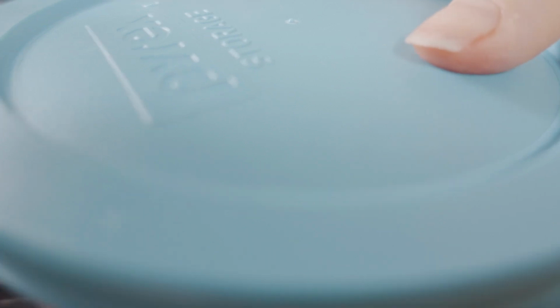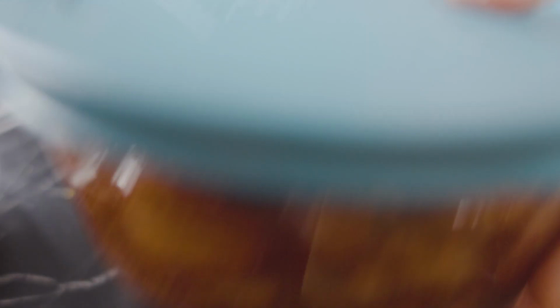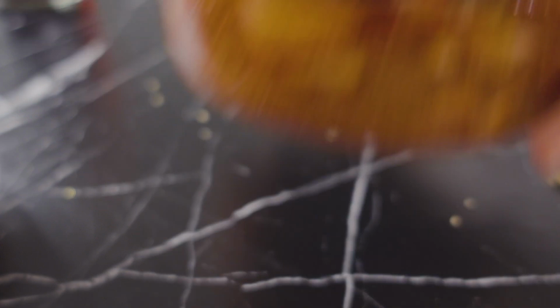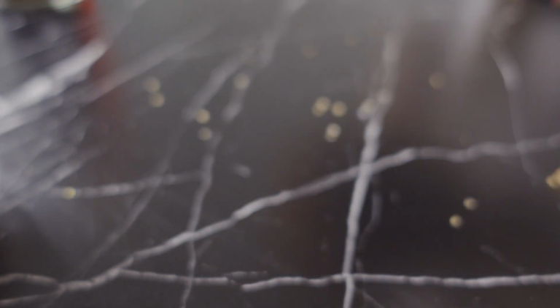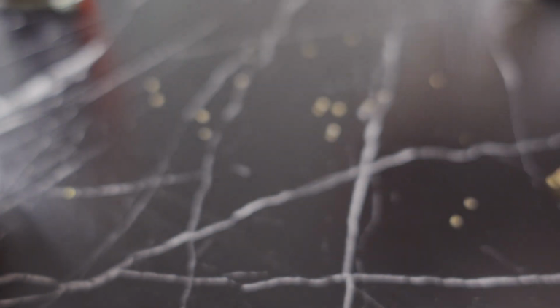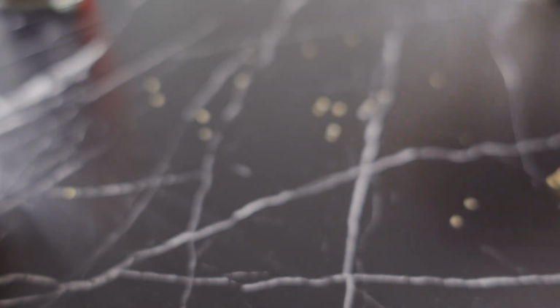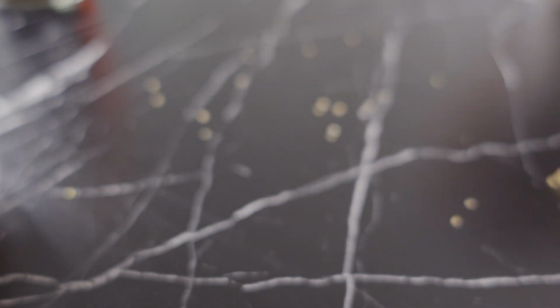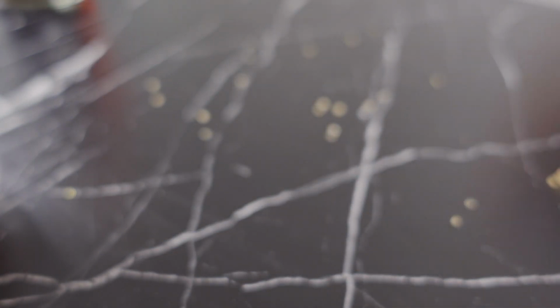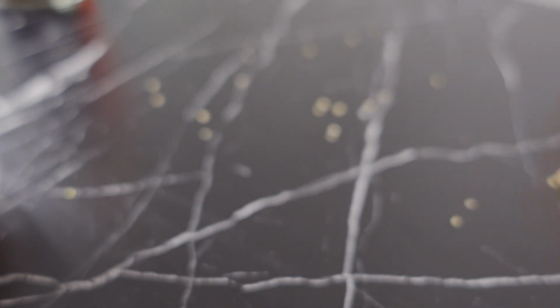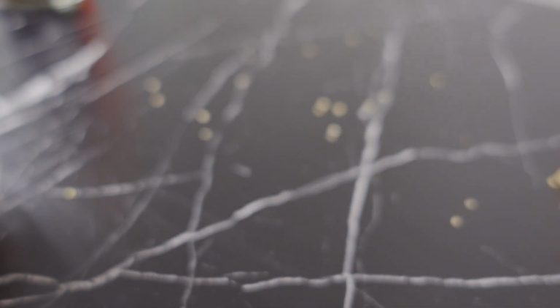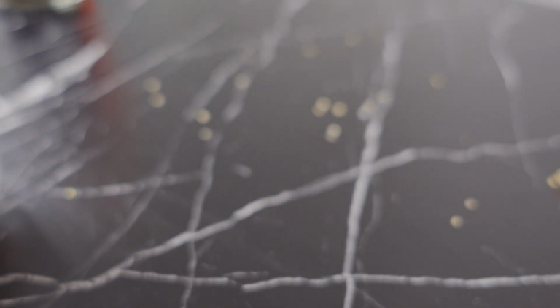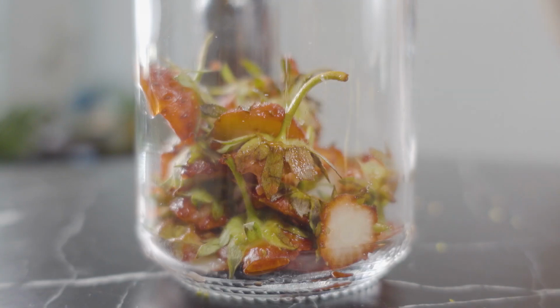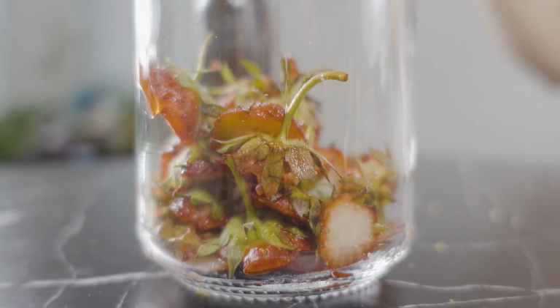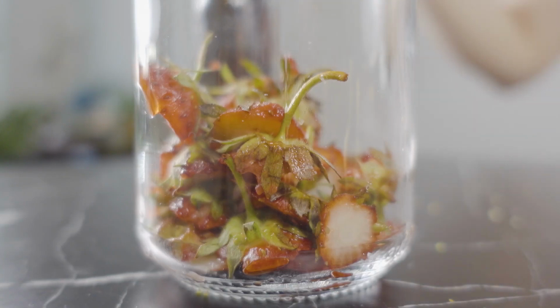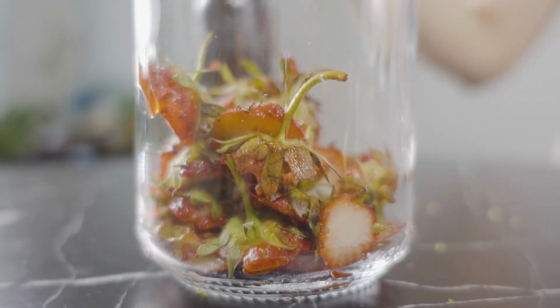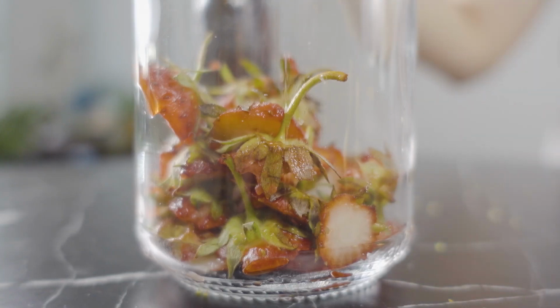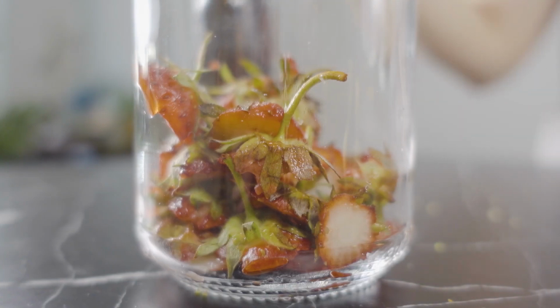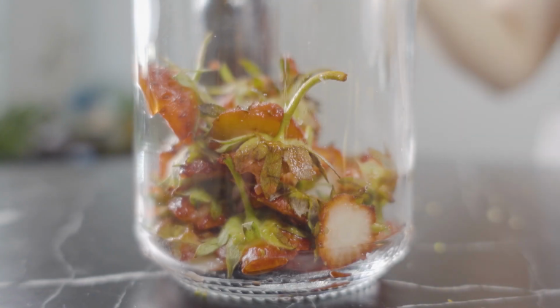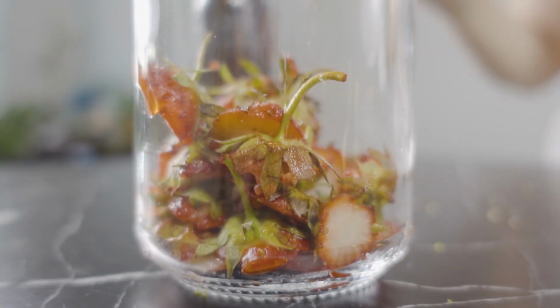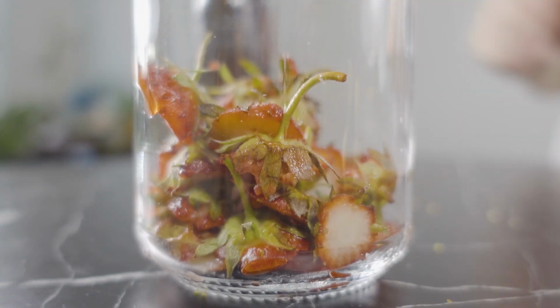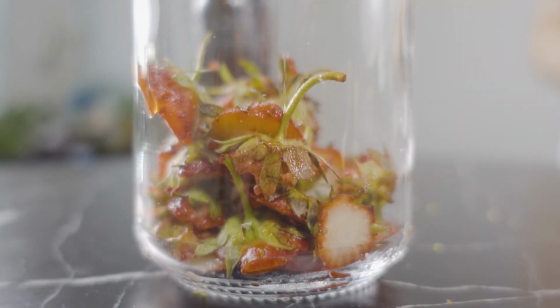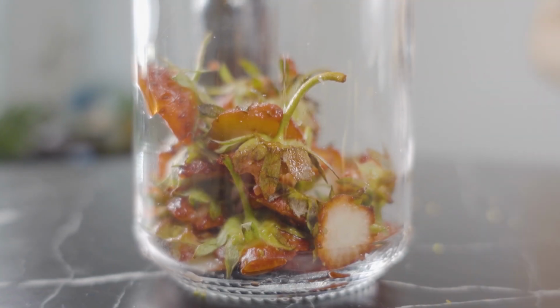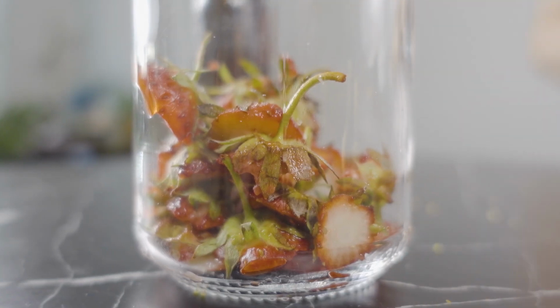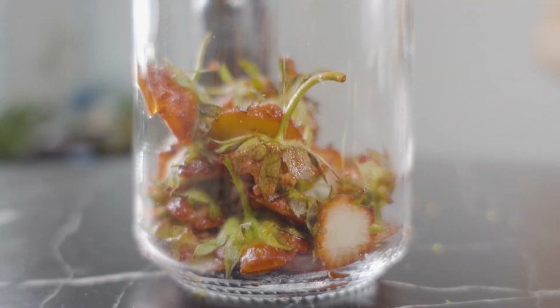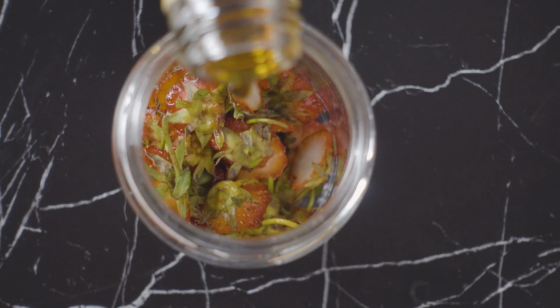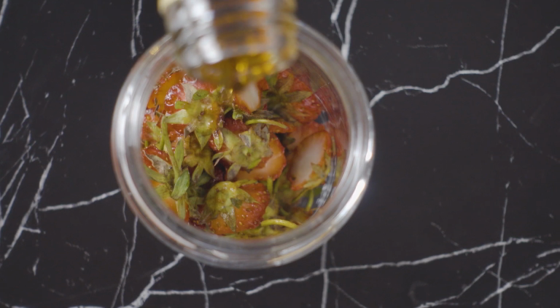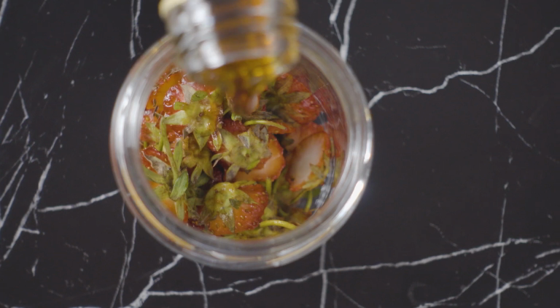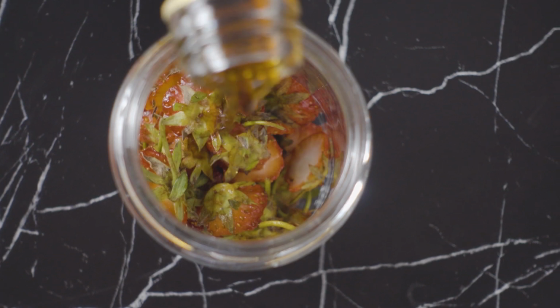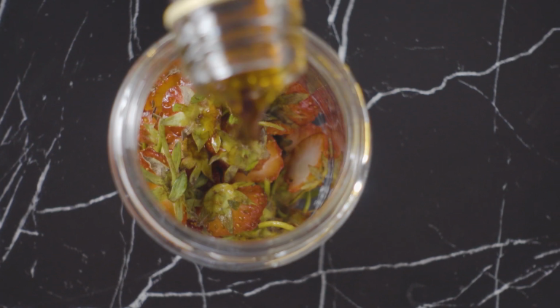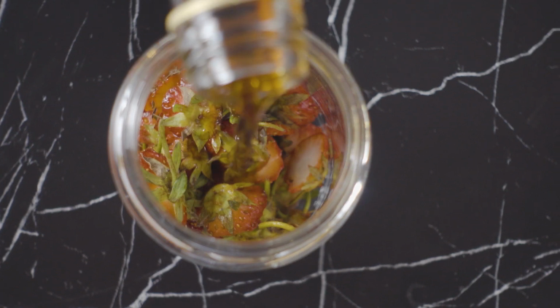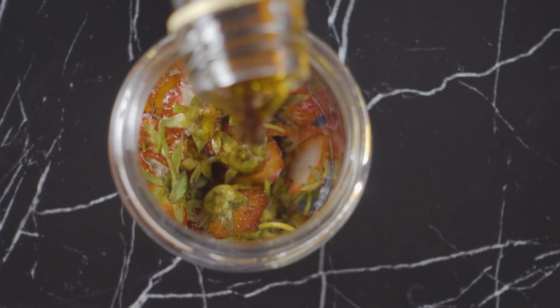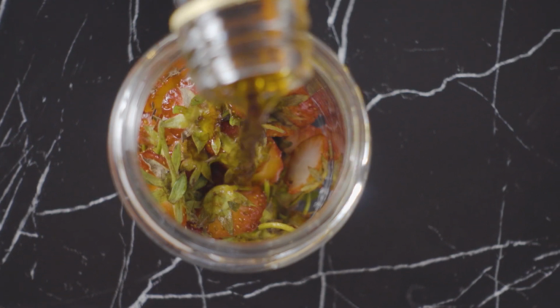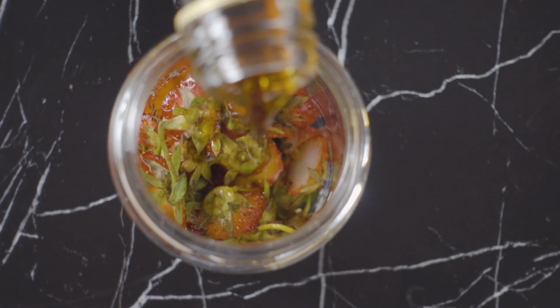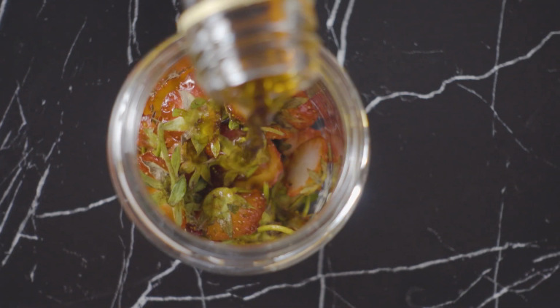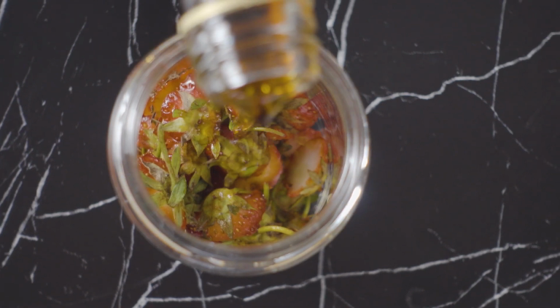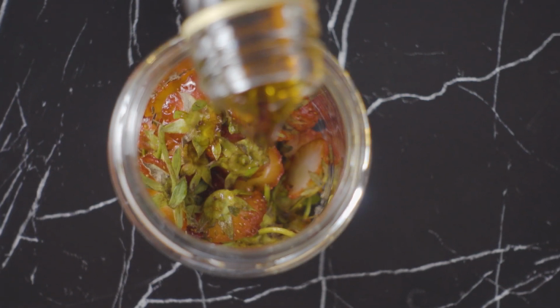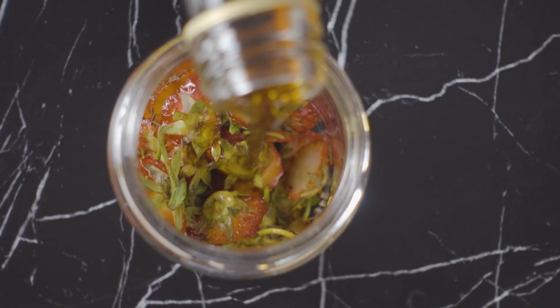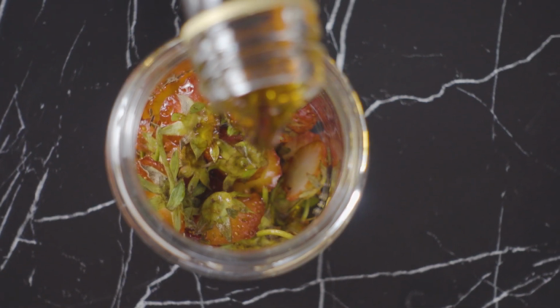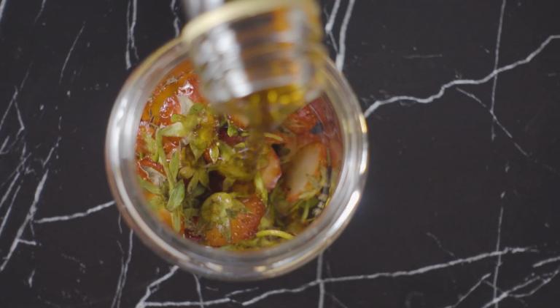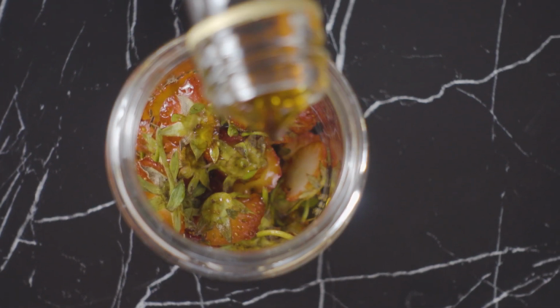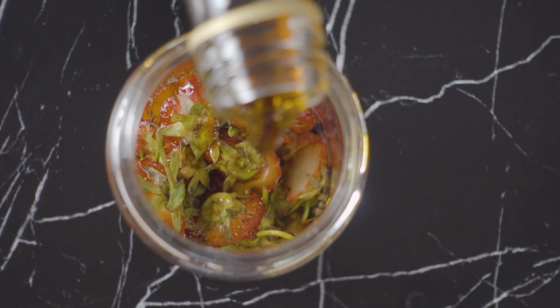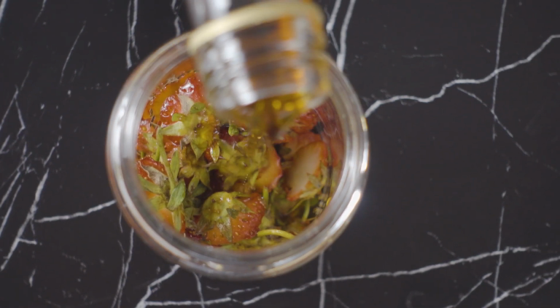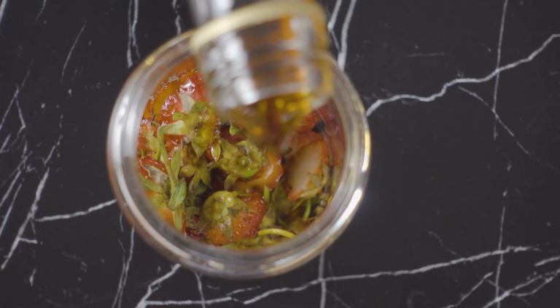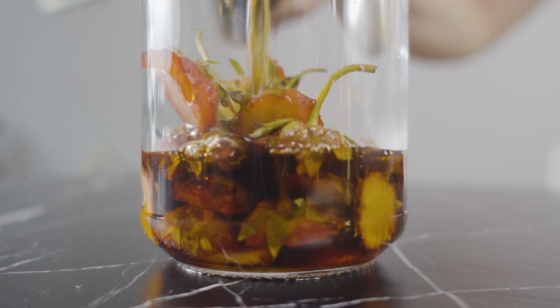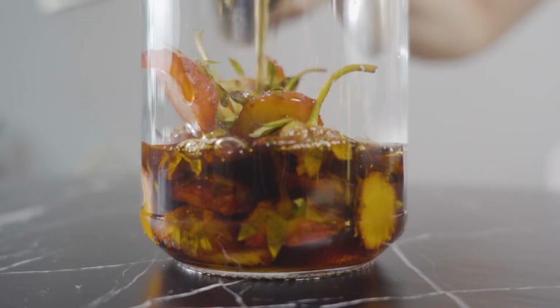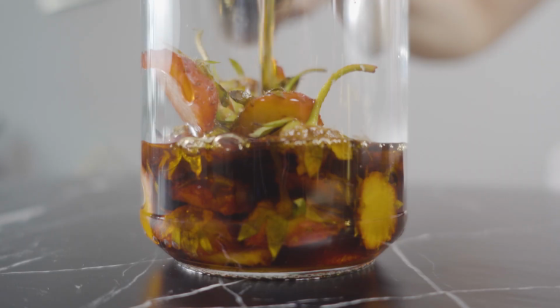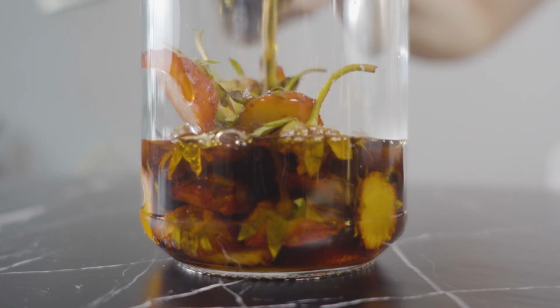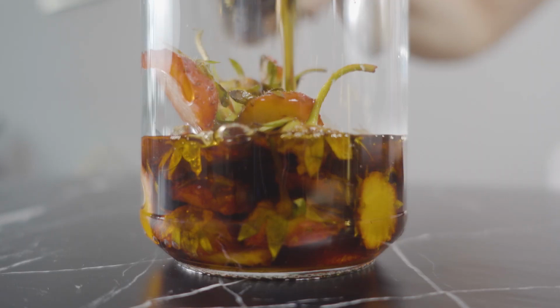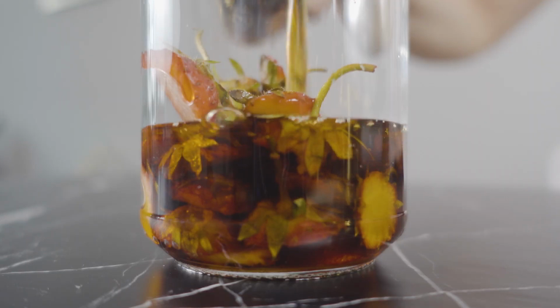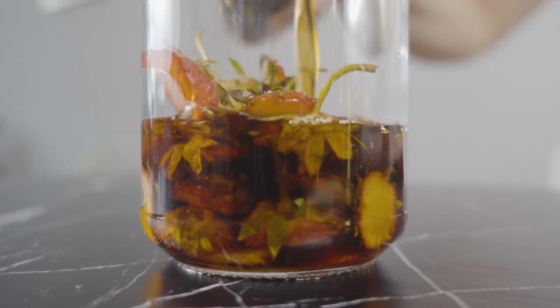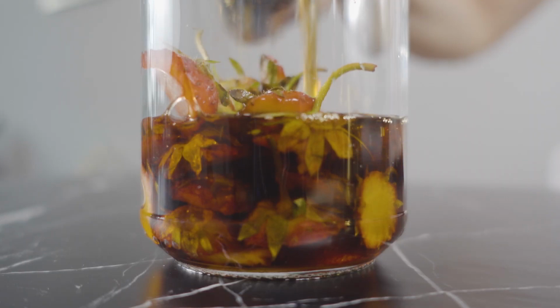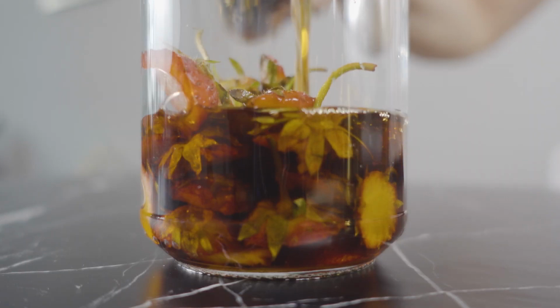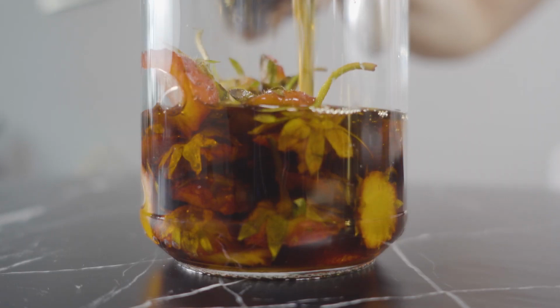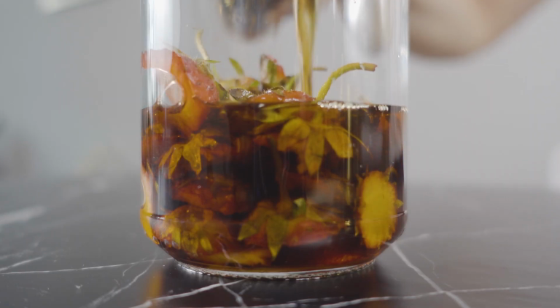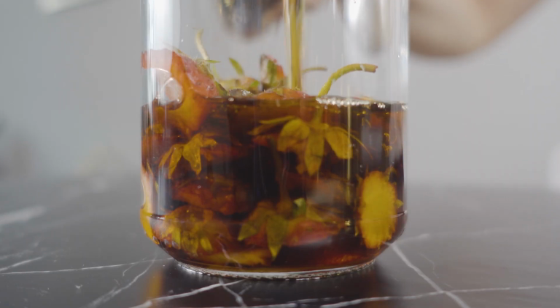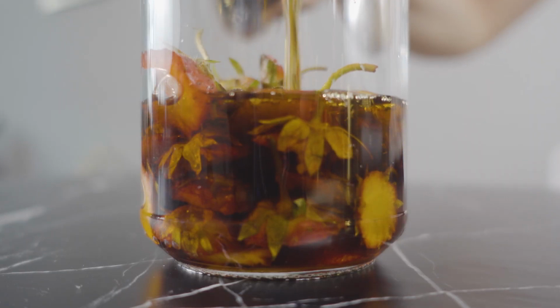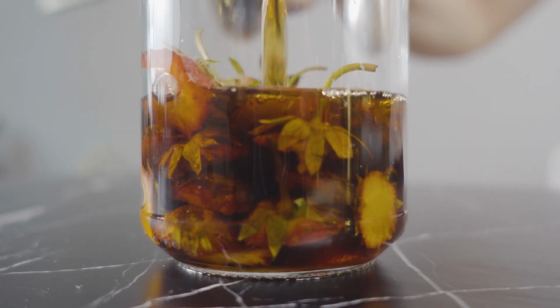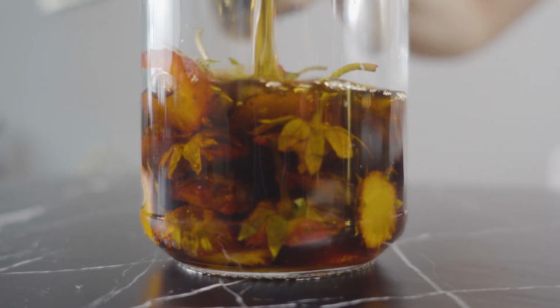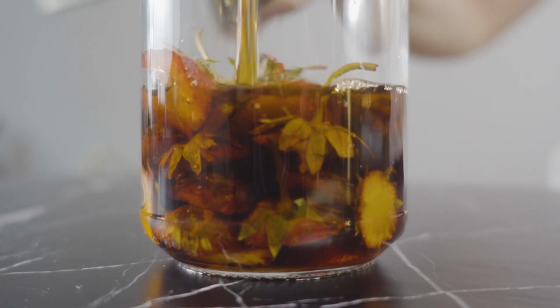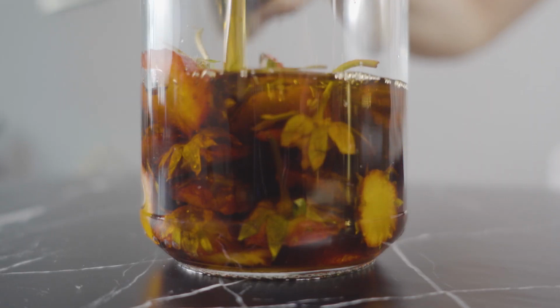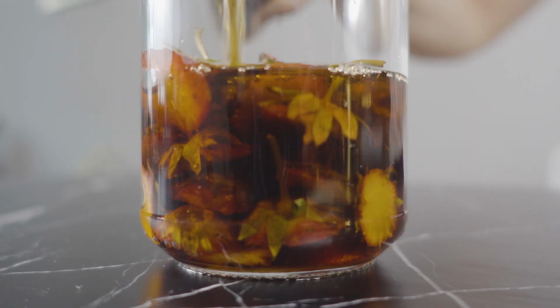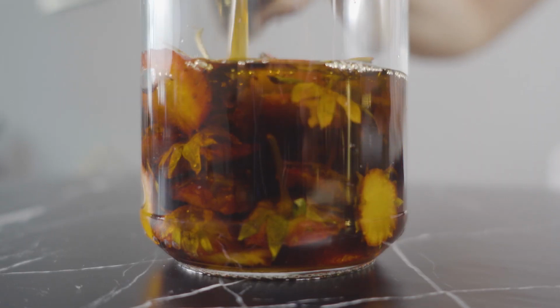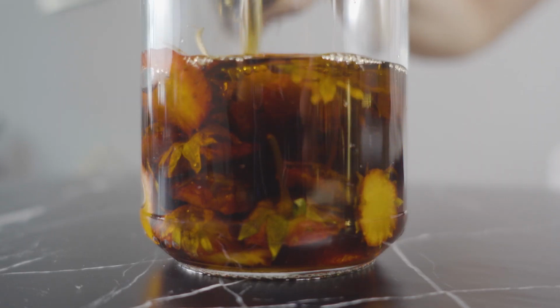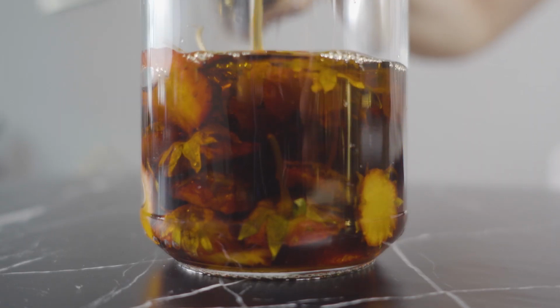To the jar of strawberry tops, I'll add a half cup of malt vinegar and let it sit out at room temperature to infuse overnight.